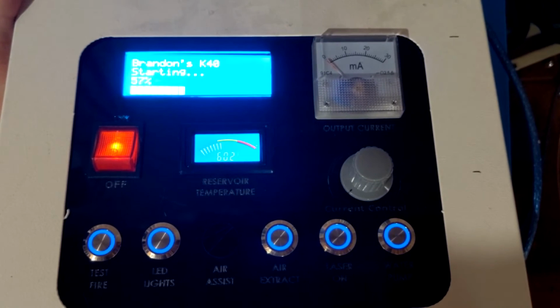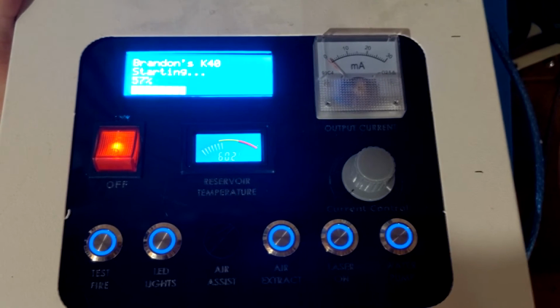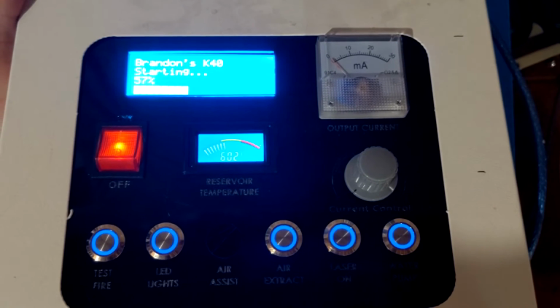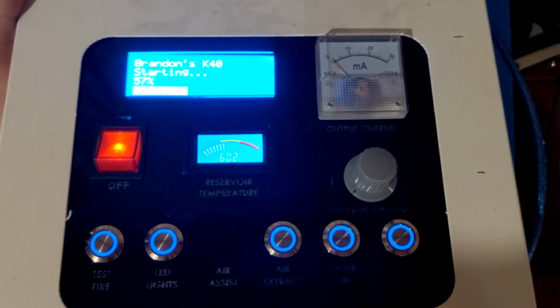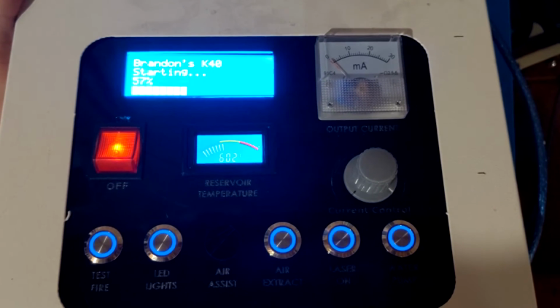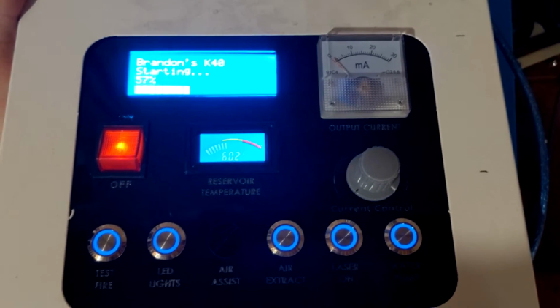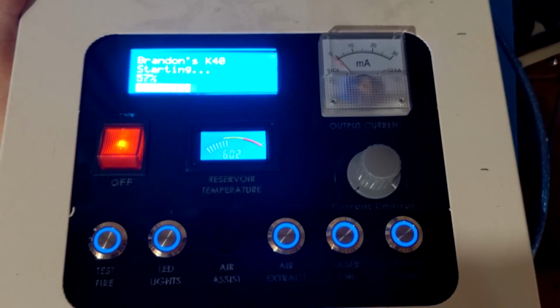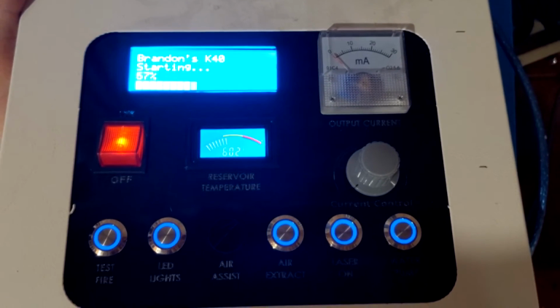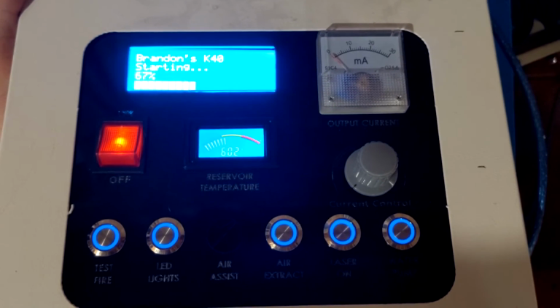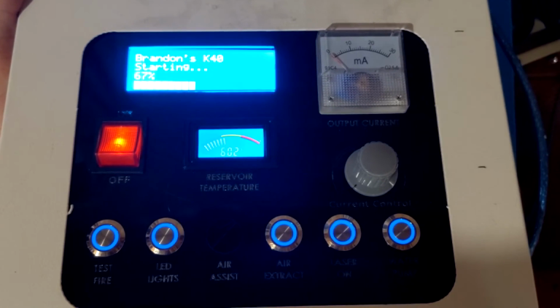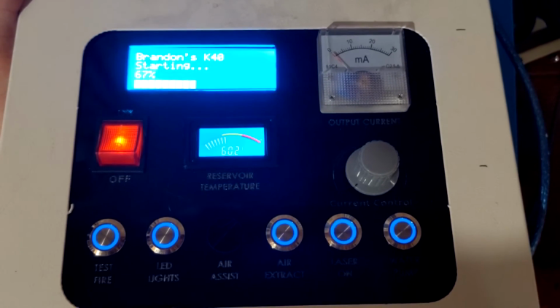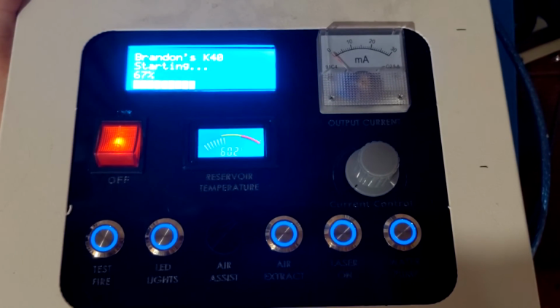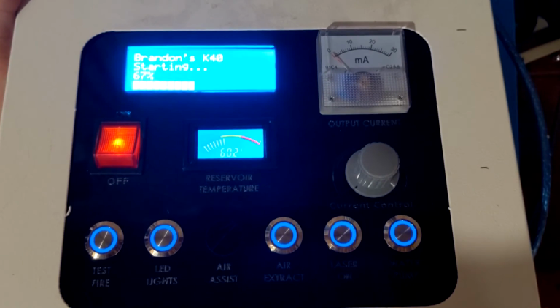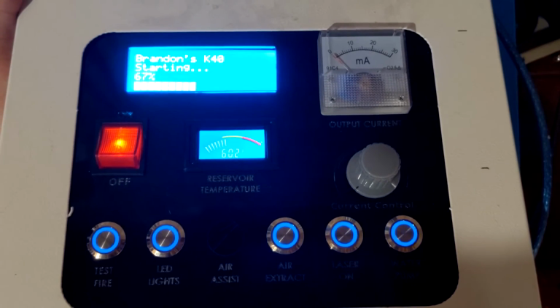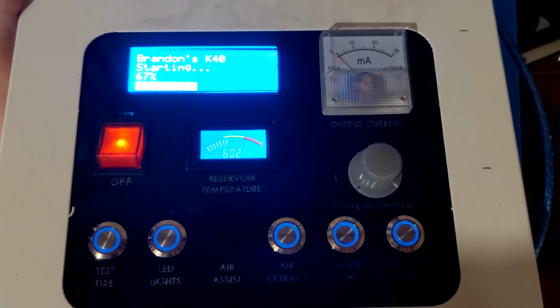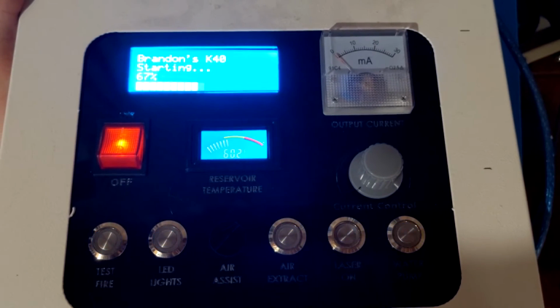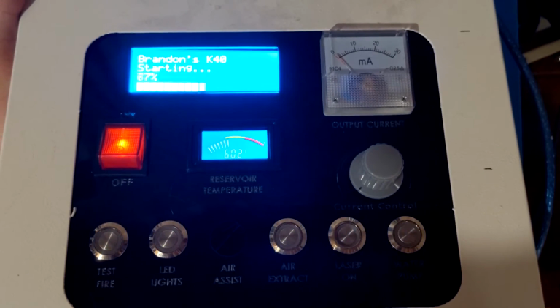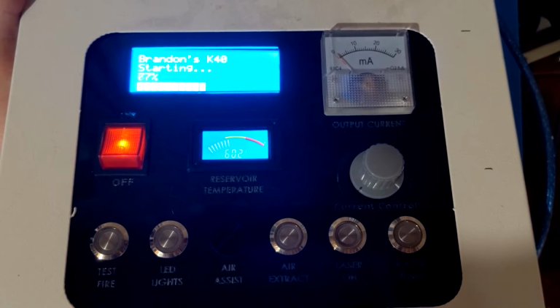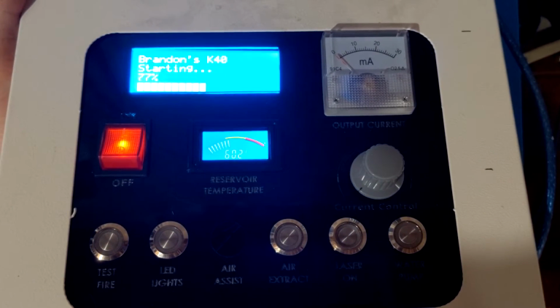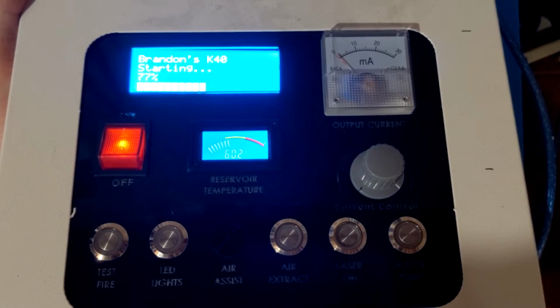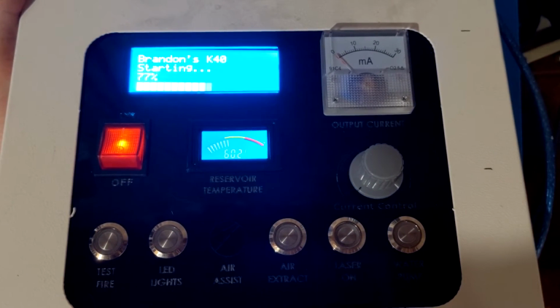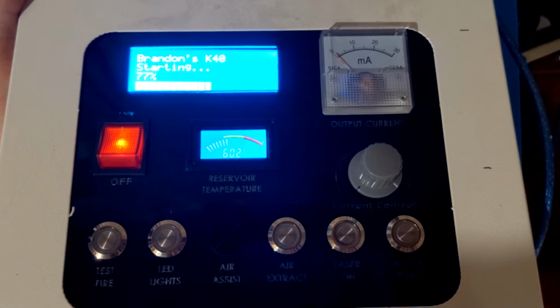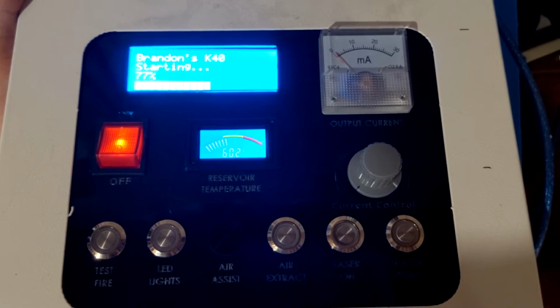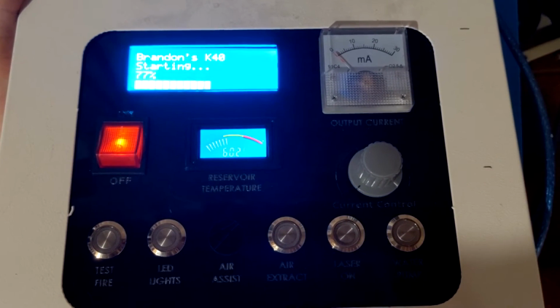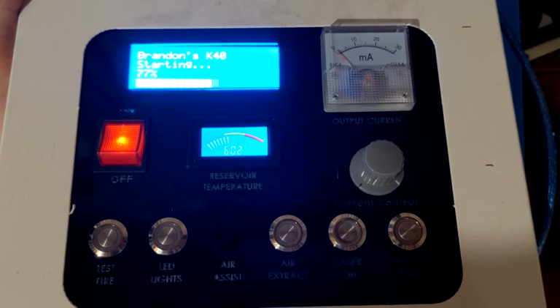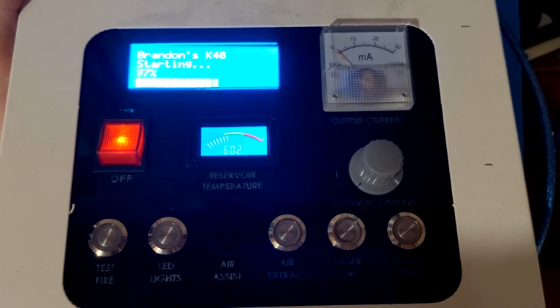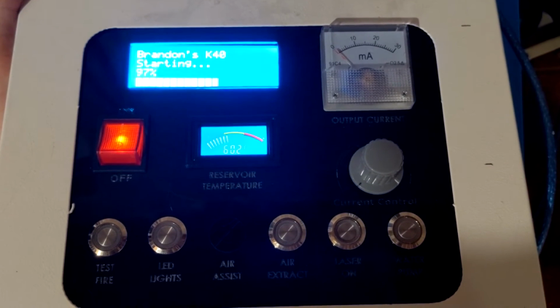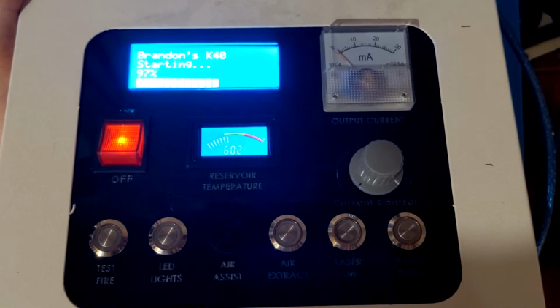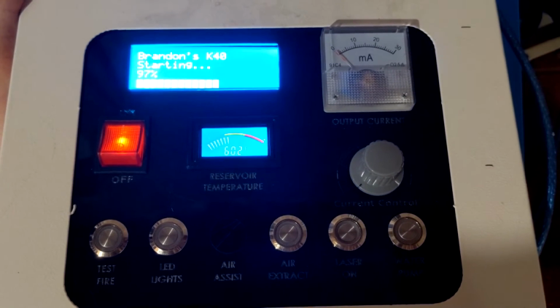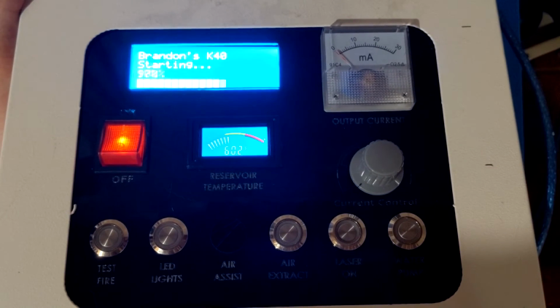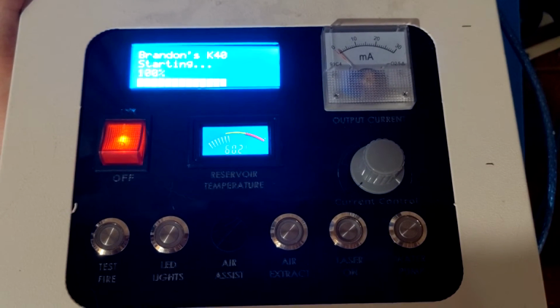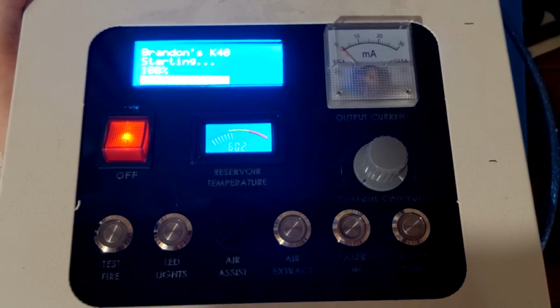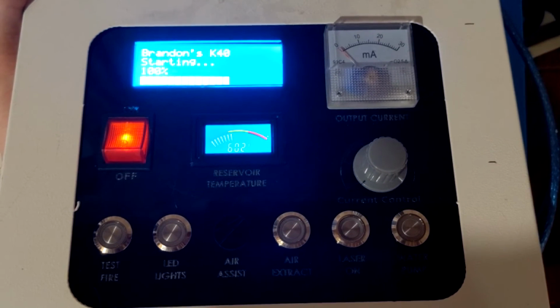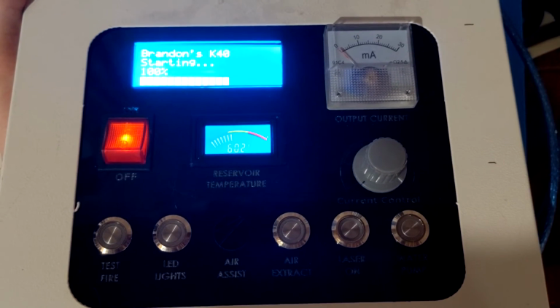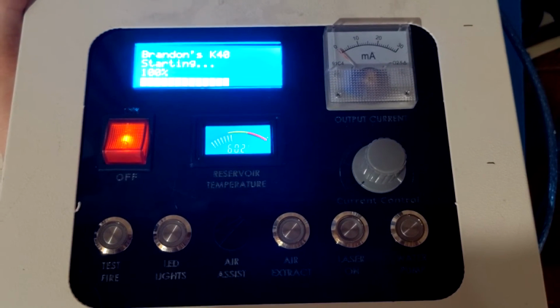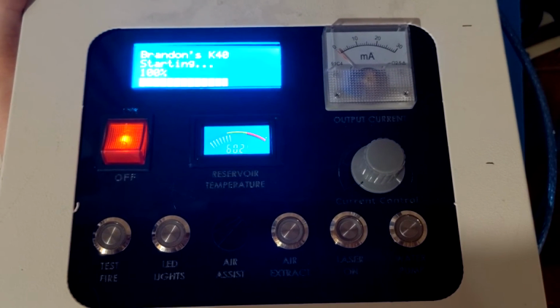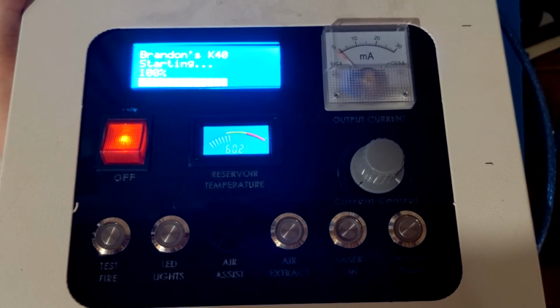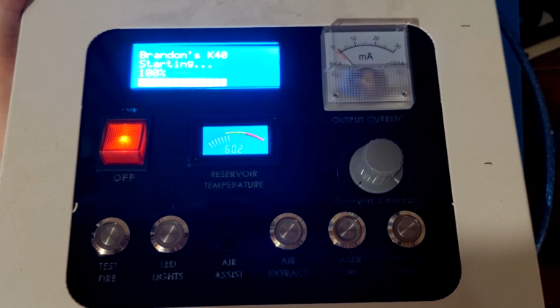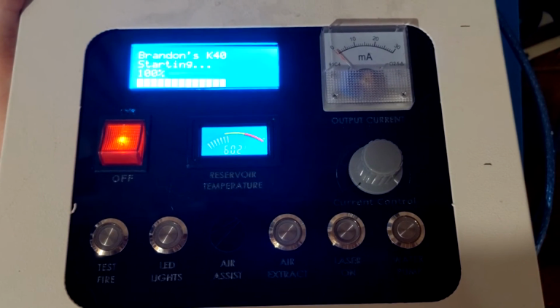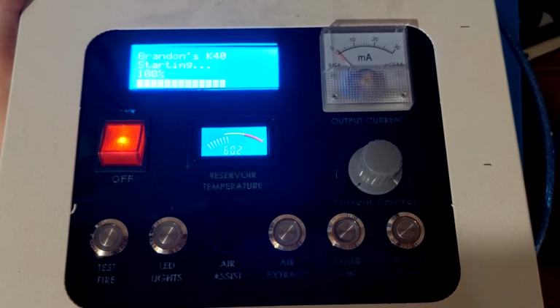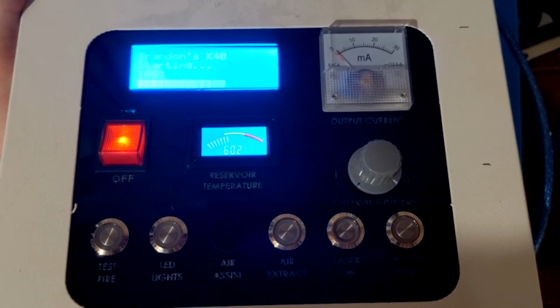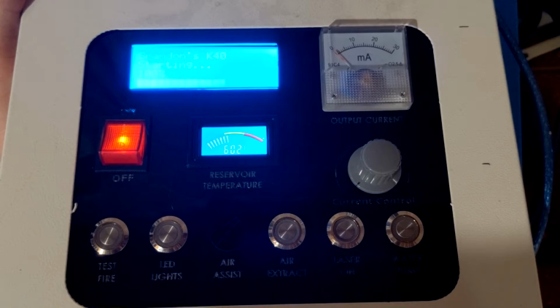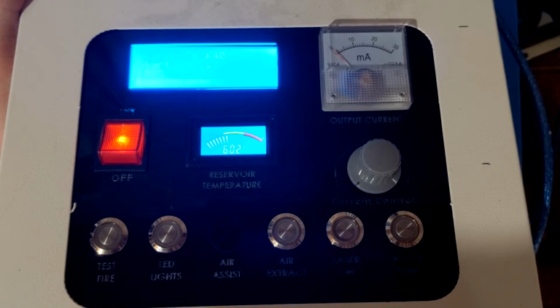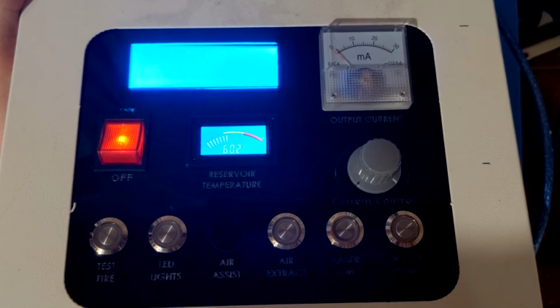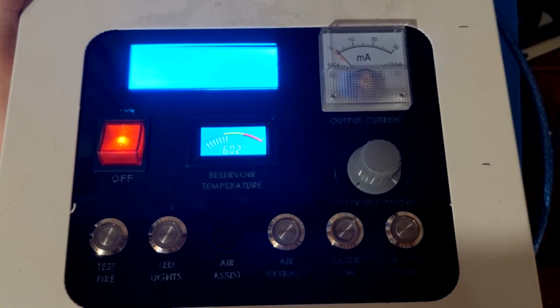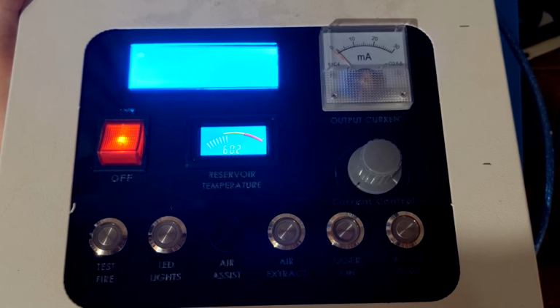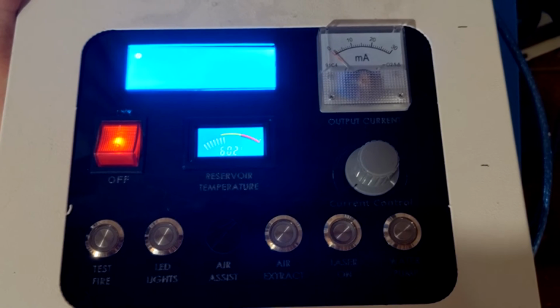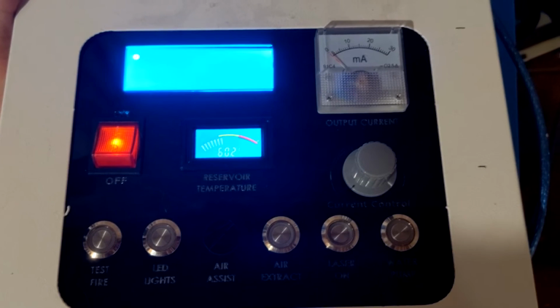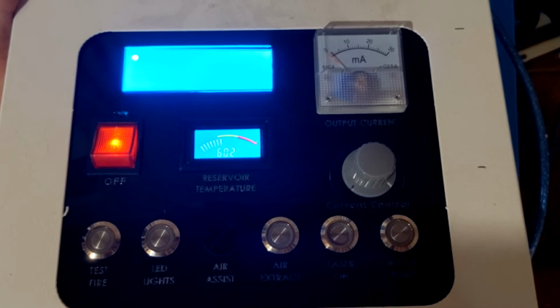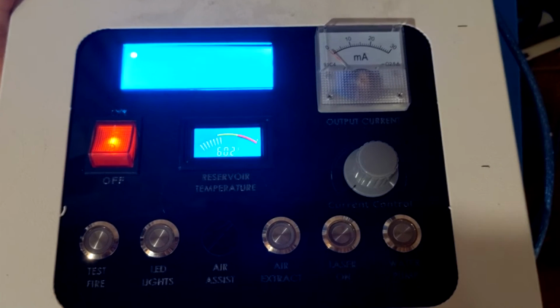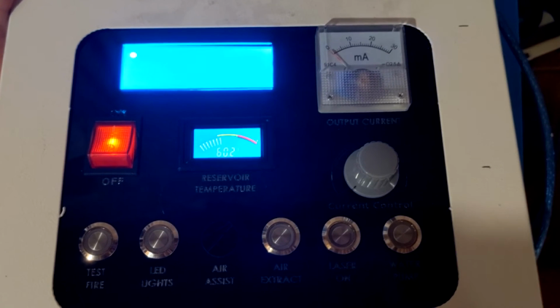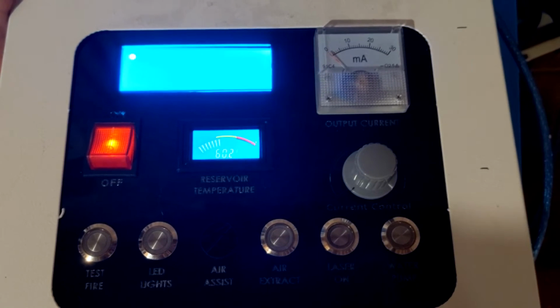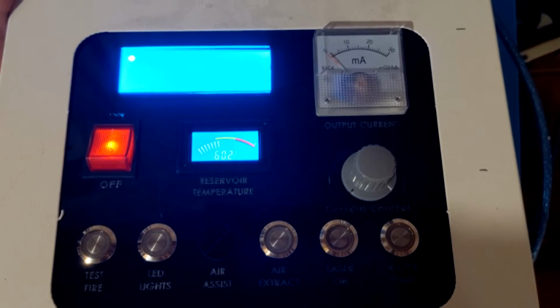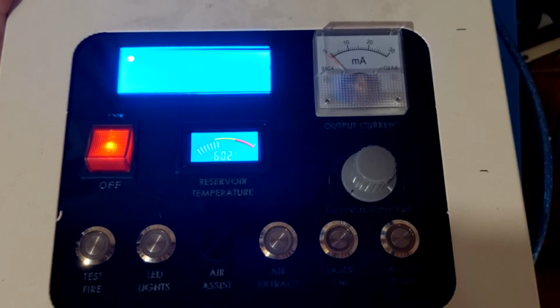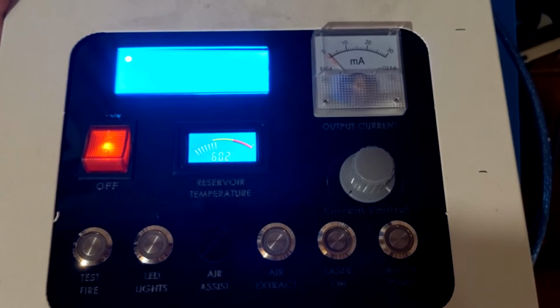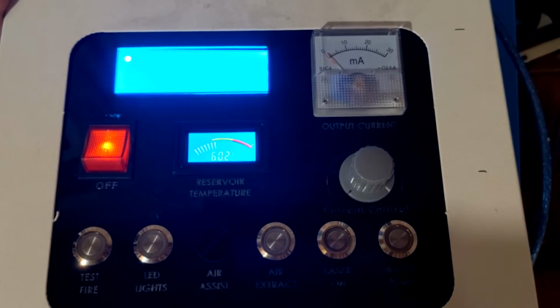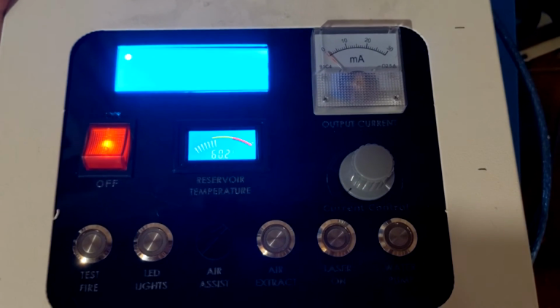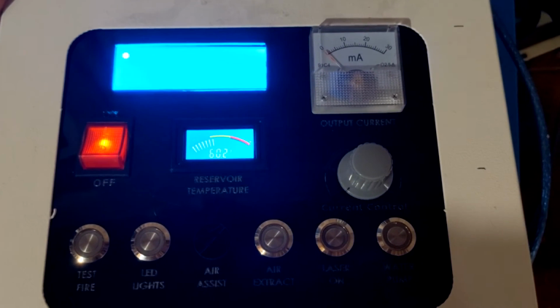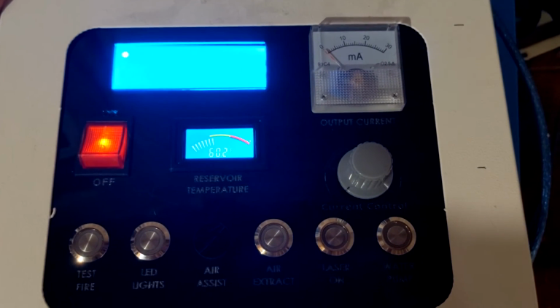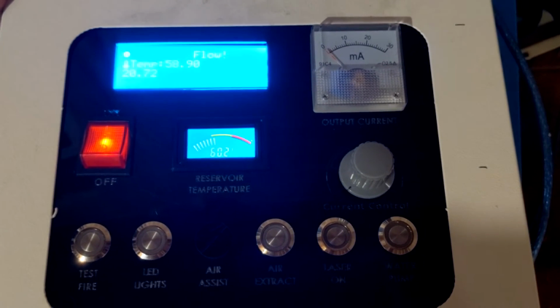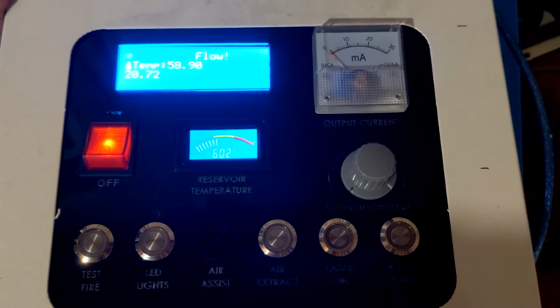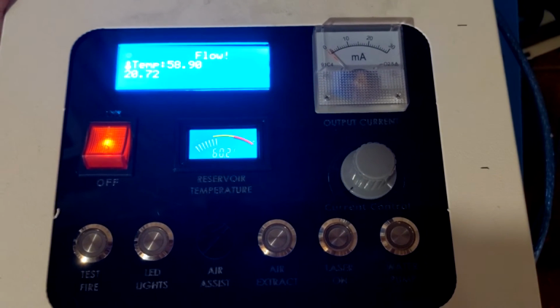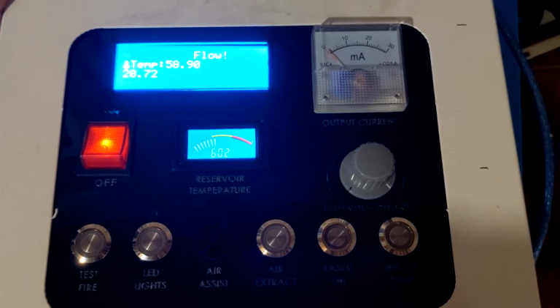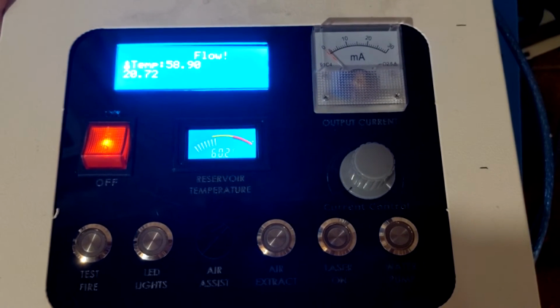I am still missing a button, as you can tell. There is another button that's going to be going in as well for the air assist — I haven't quite put that in yet.